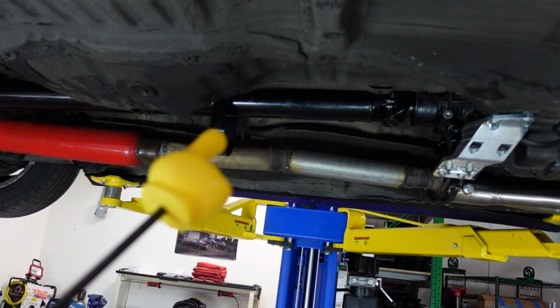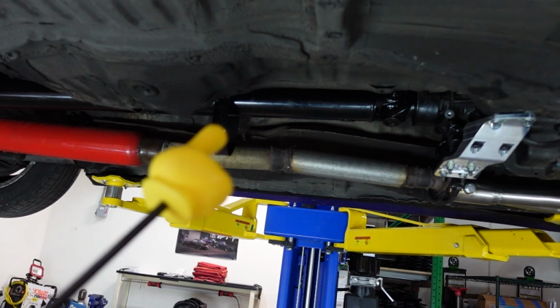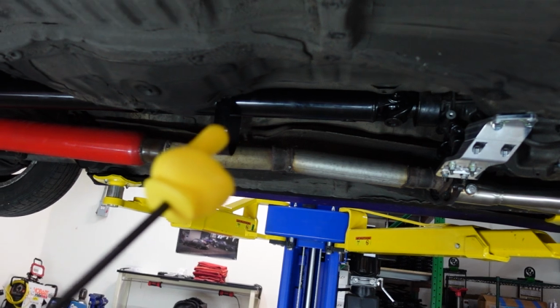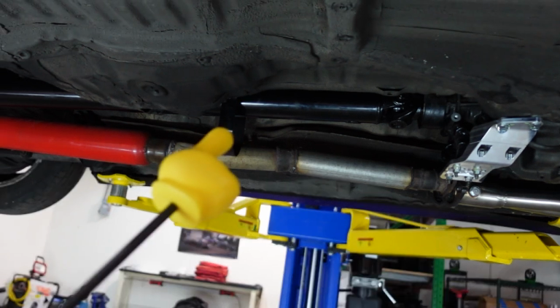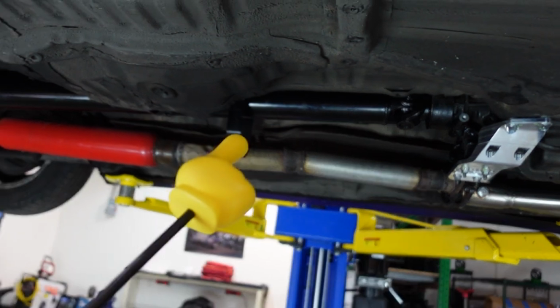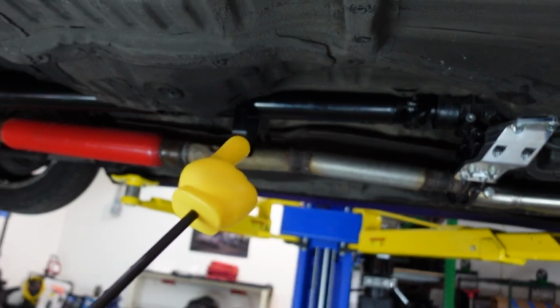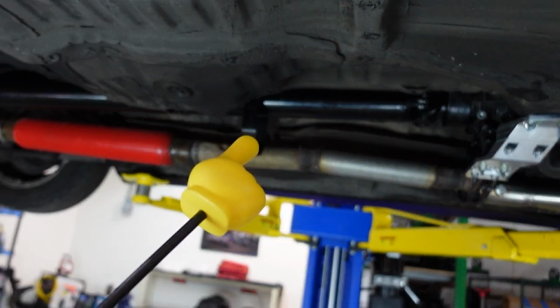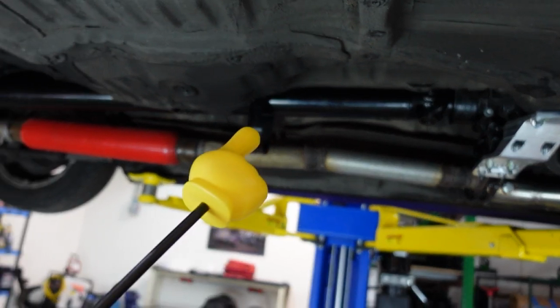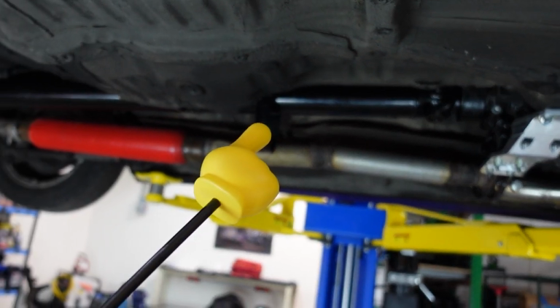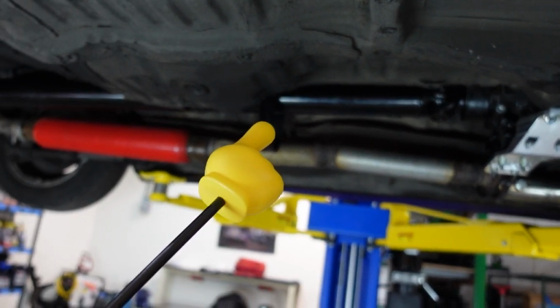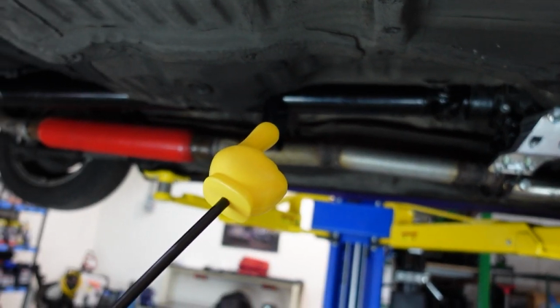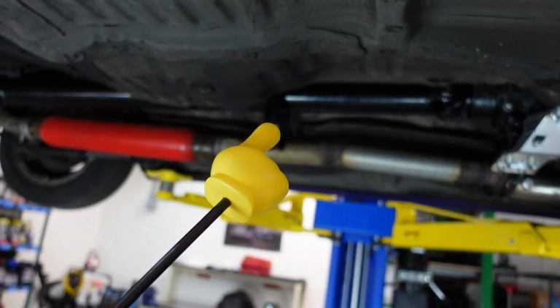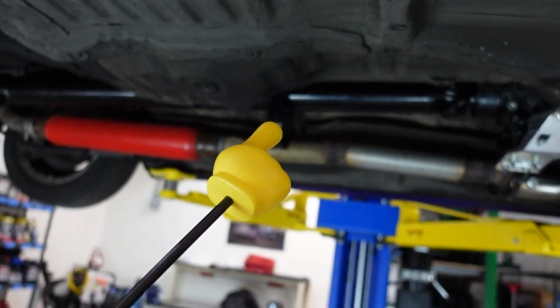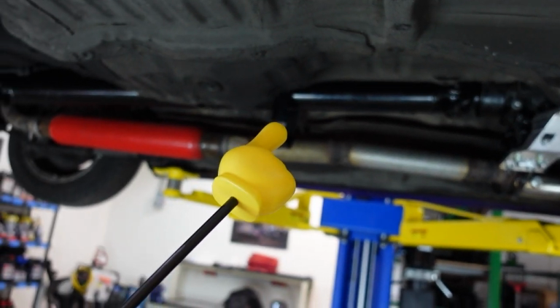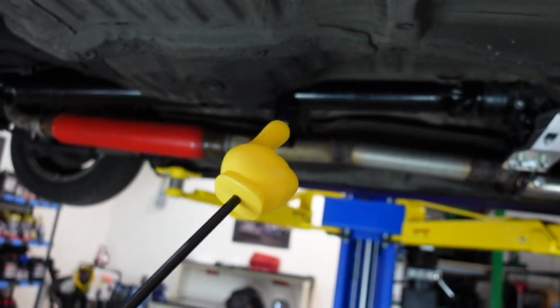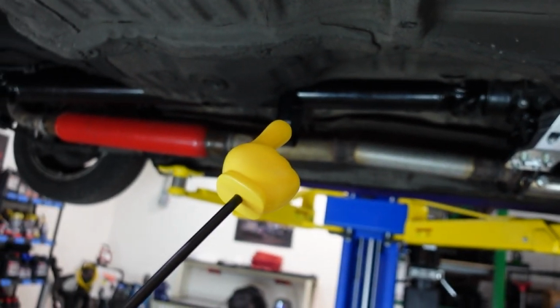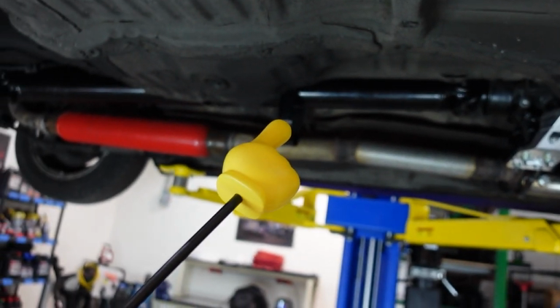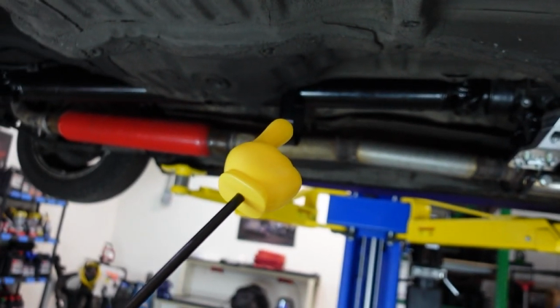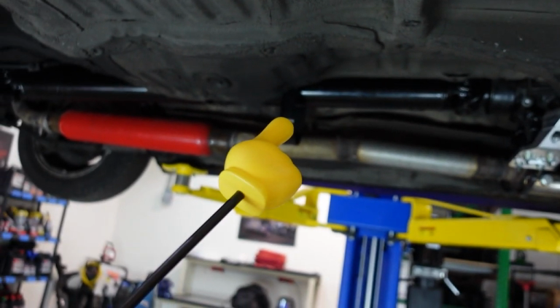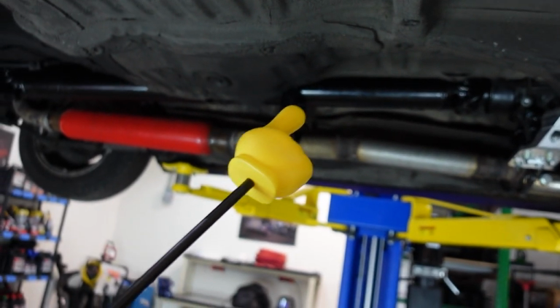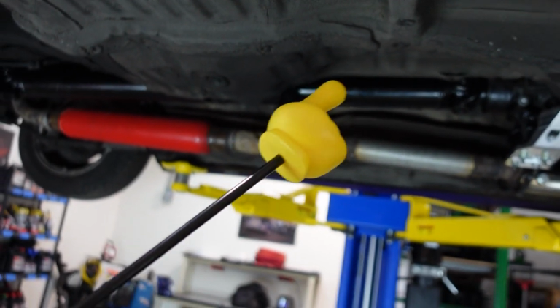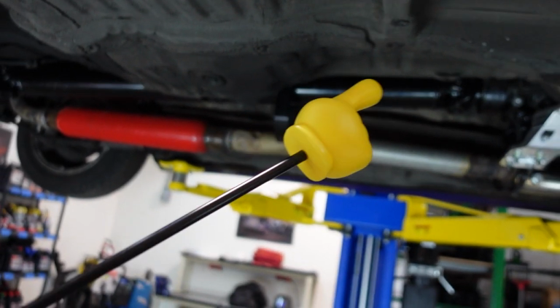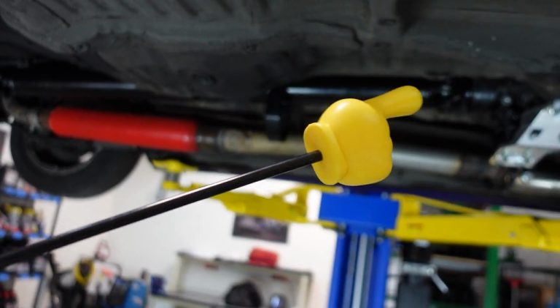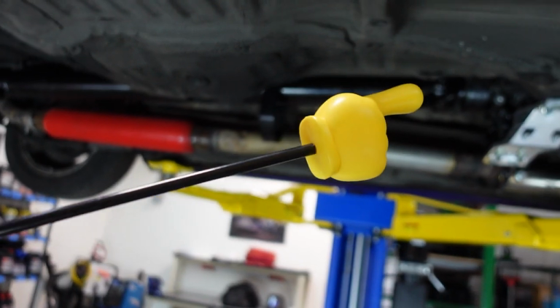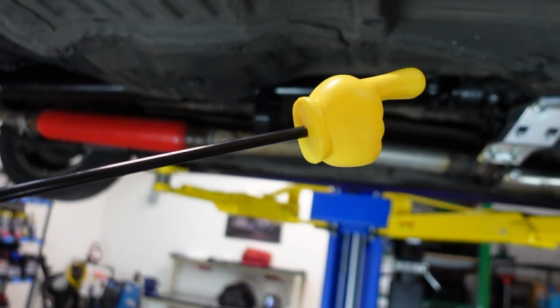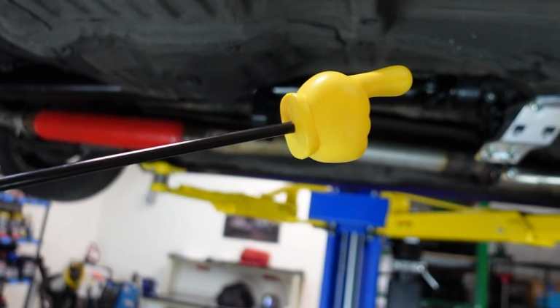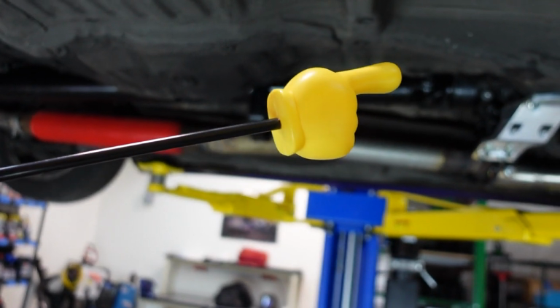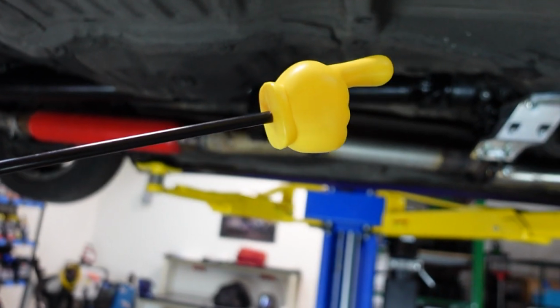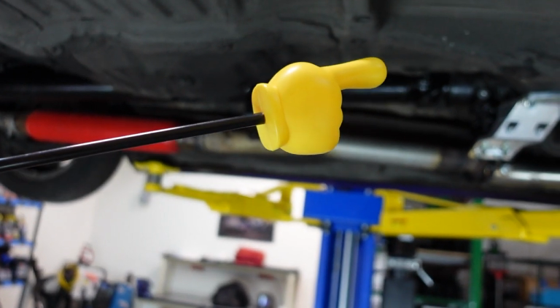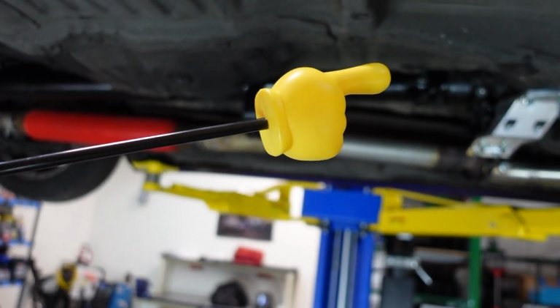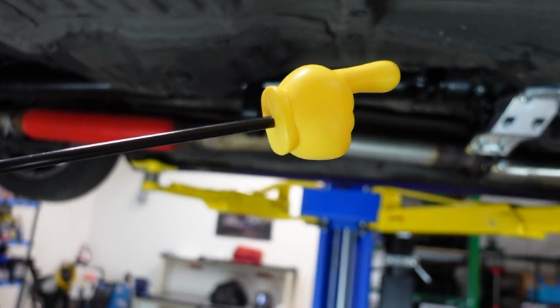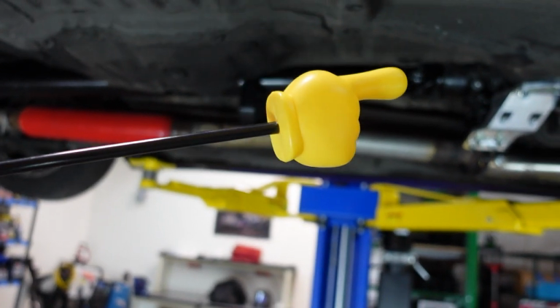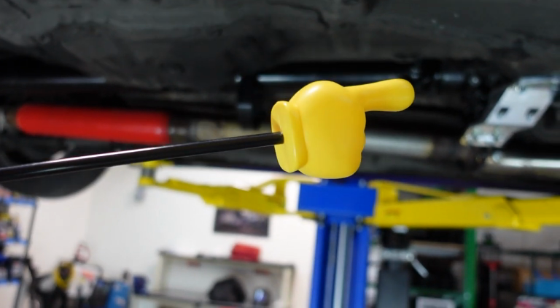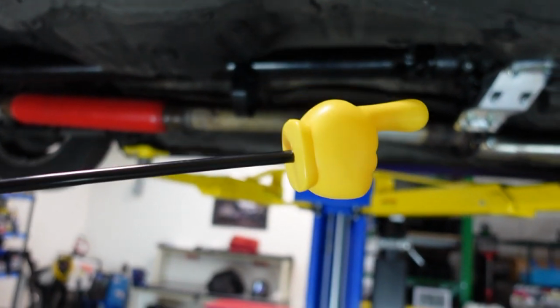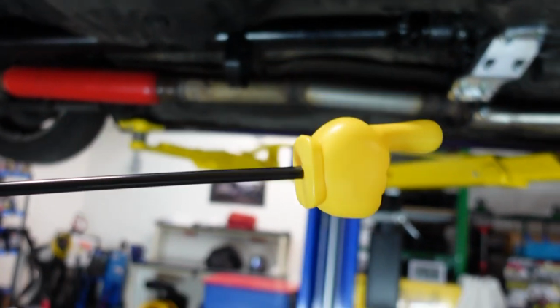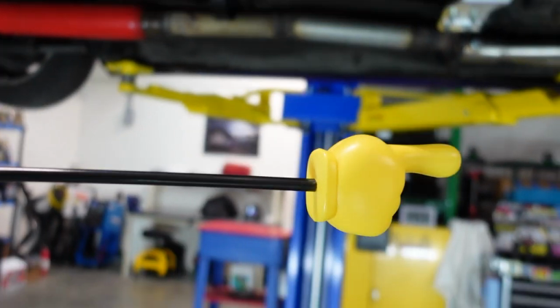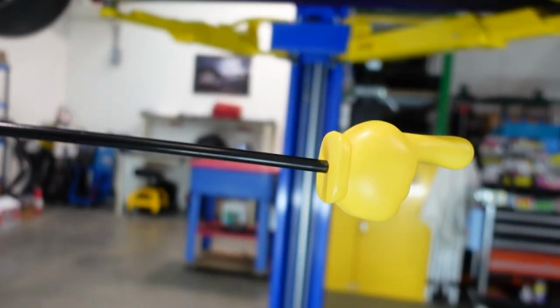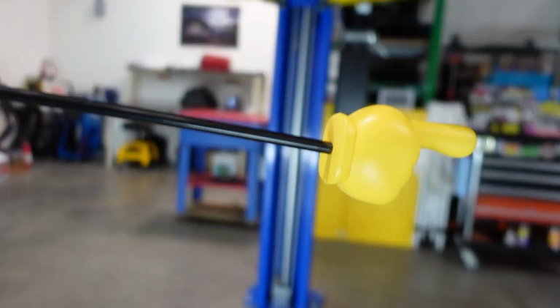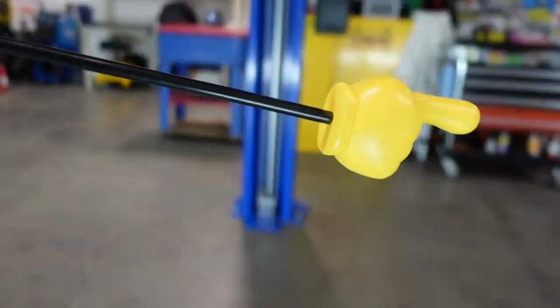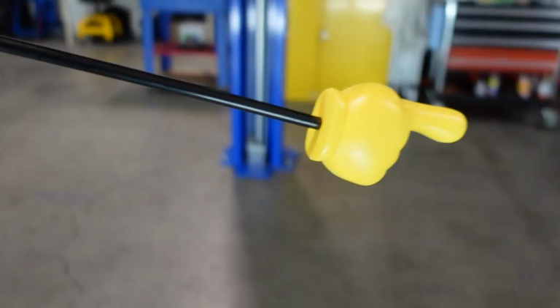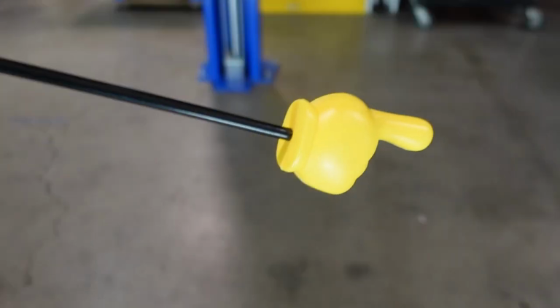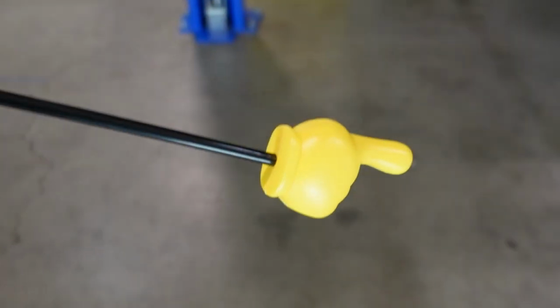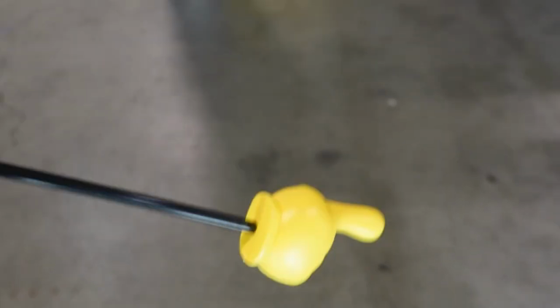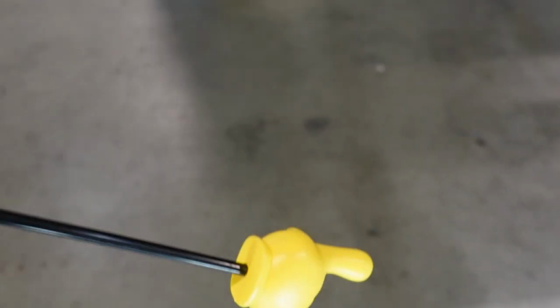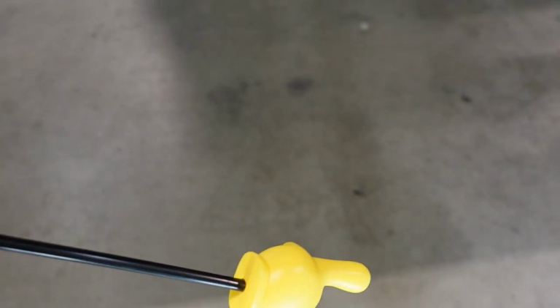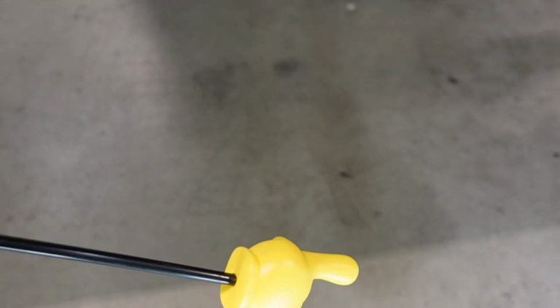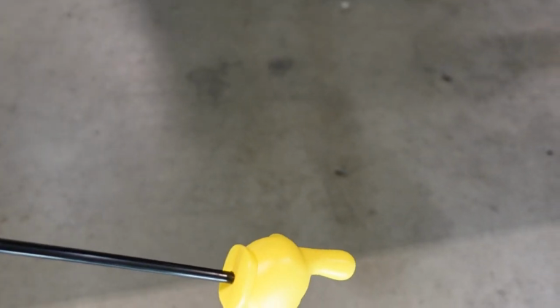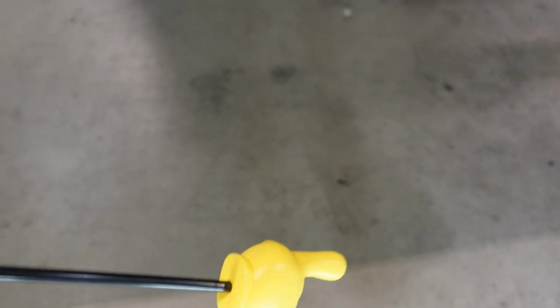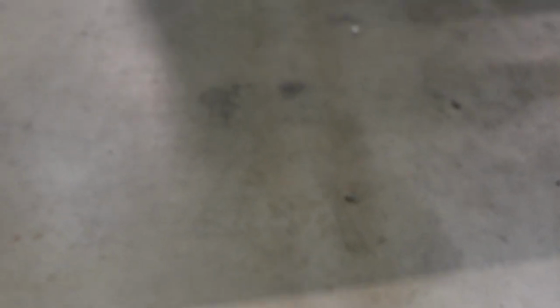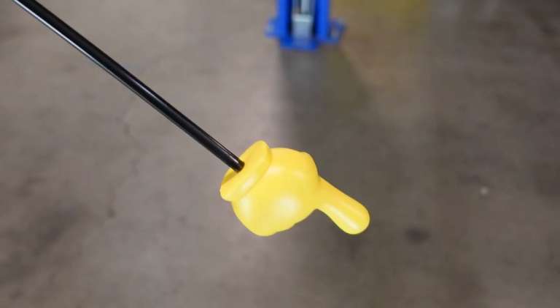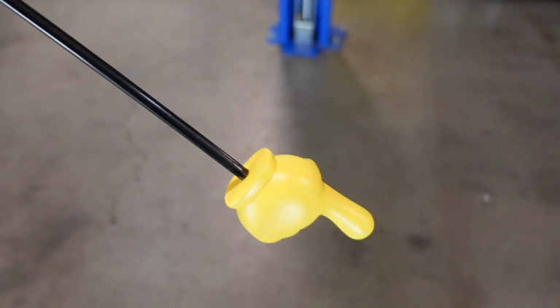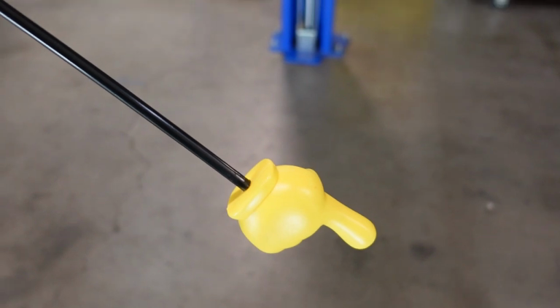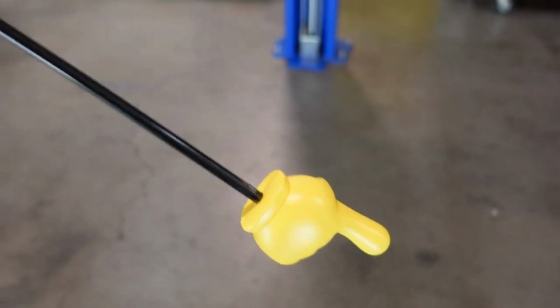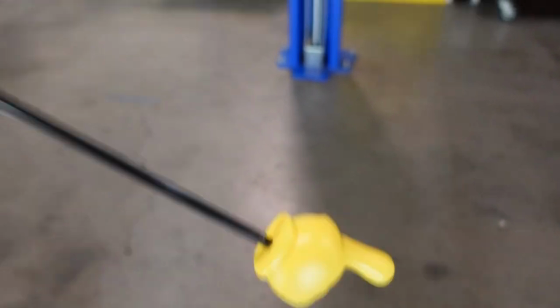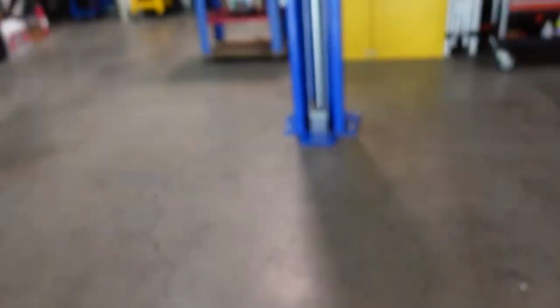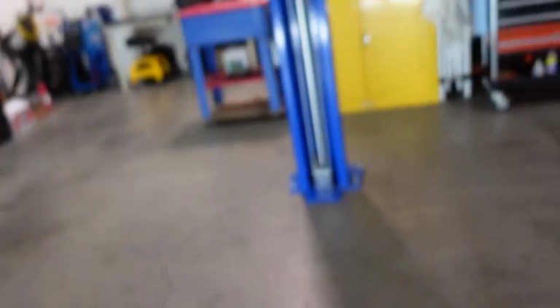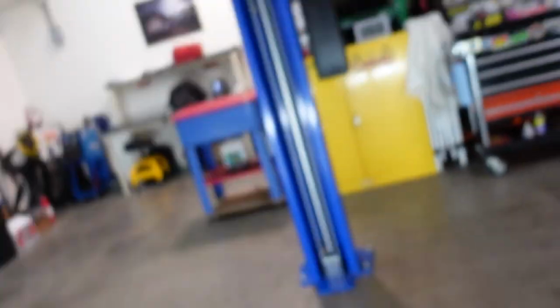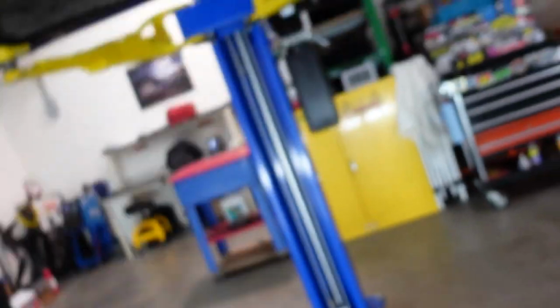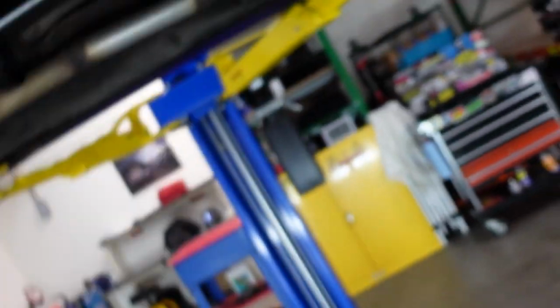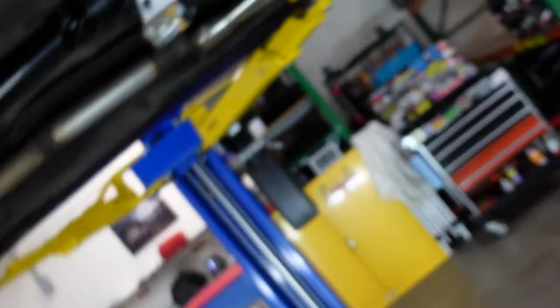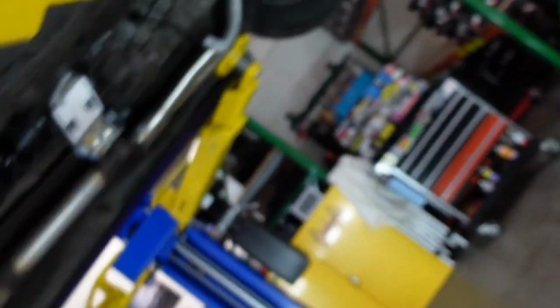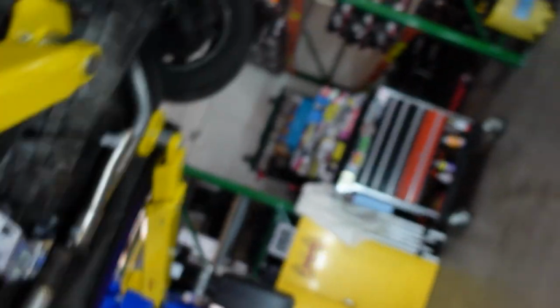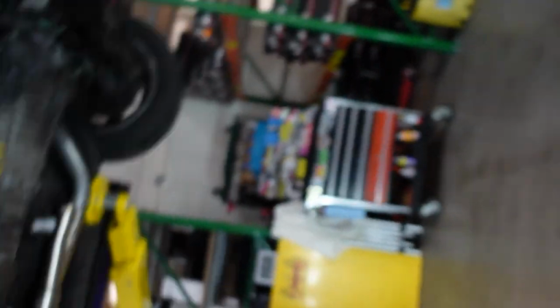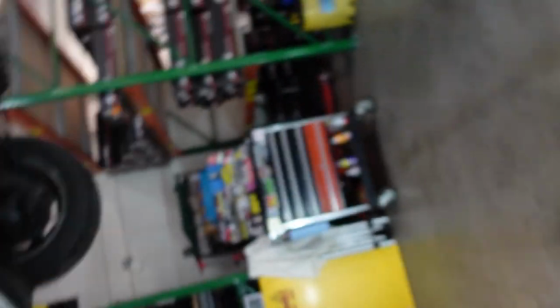This driveshaft safety loop prevents the driveshaft from going all the way down and catapulting the car.